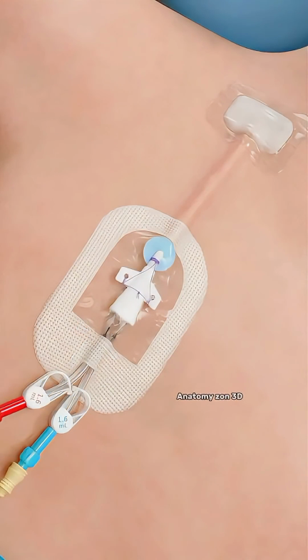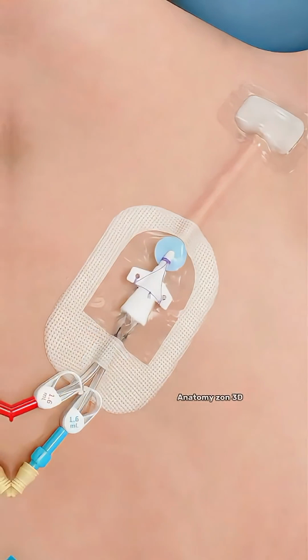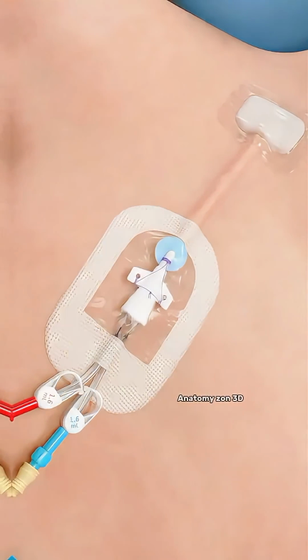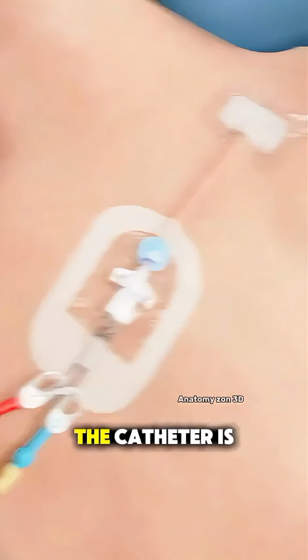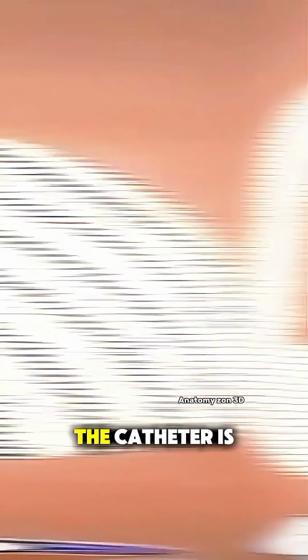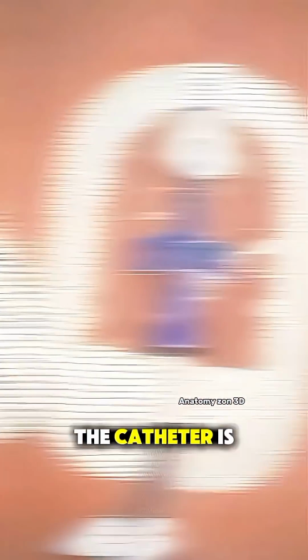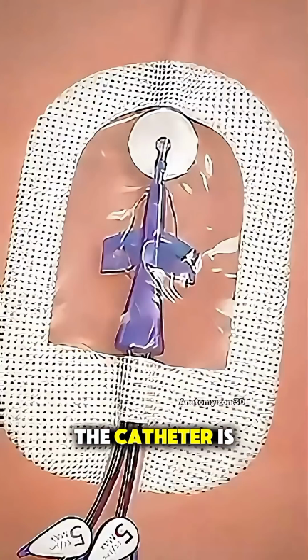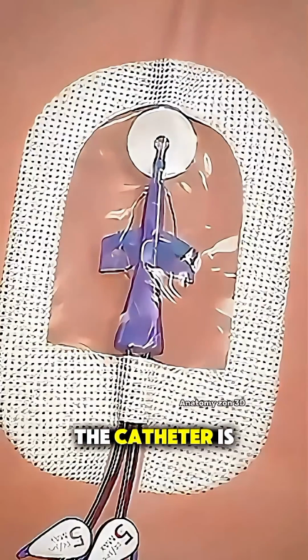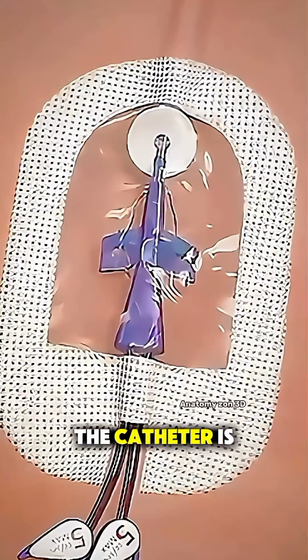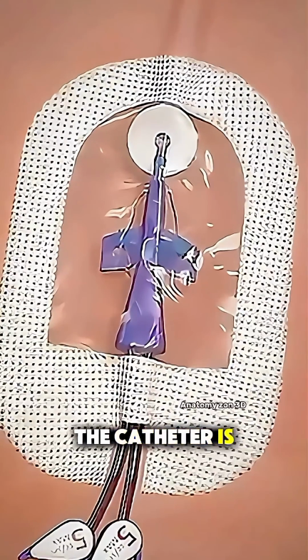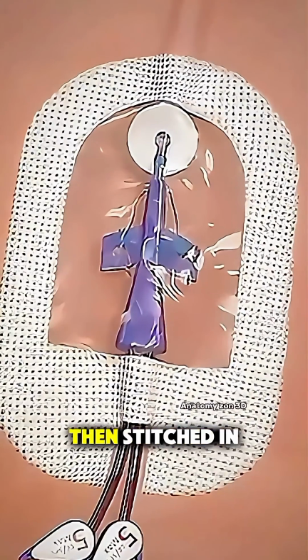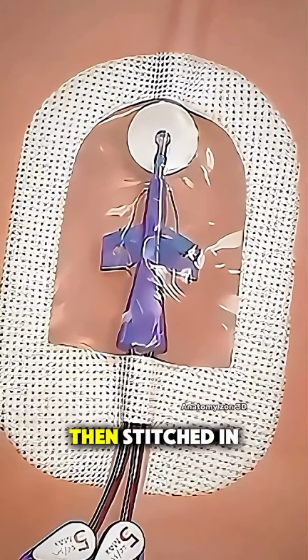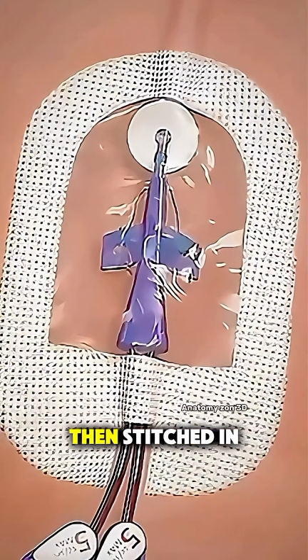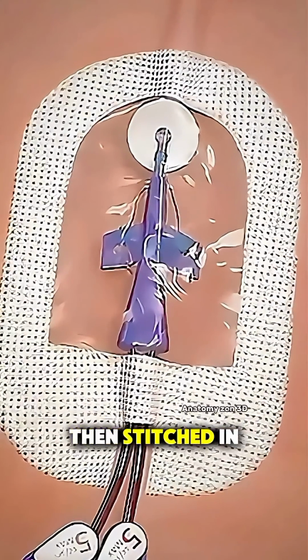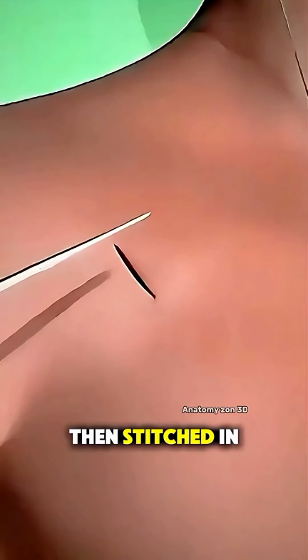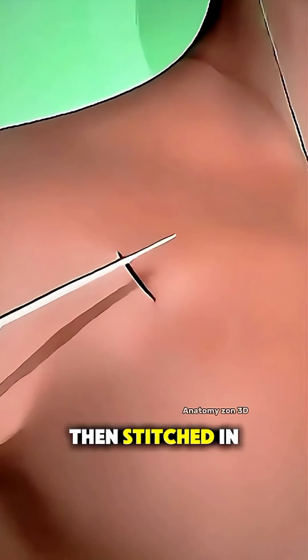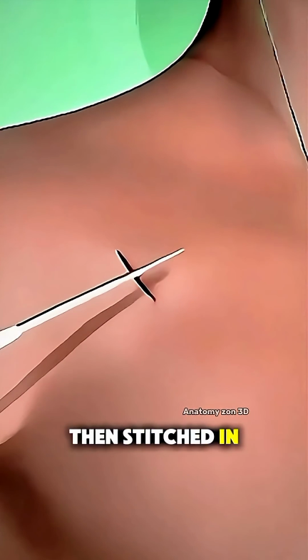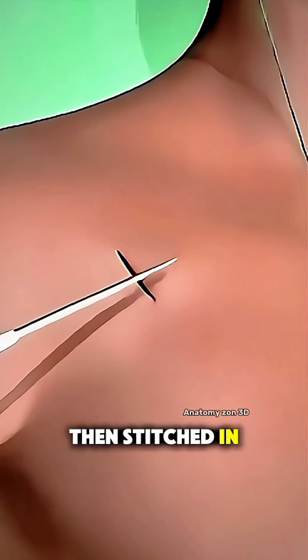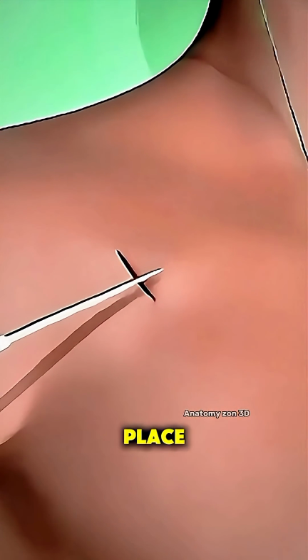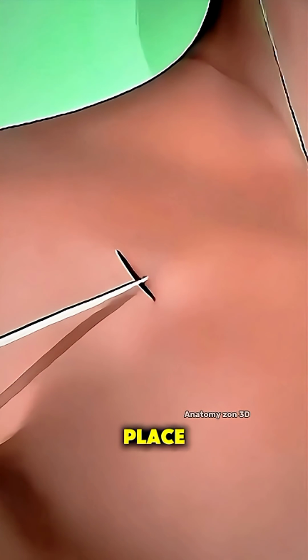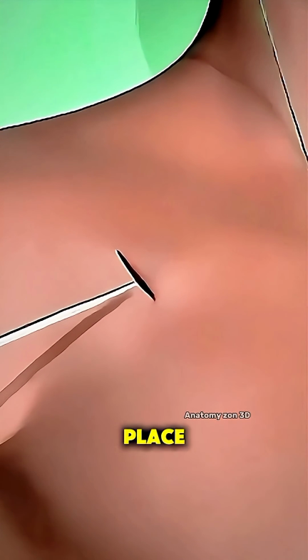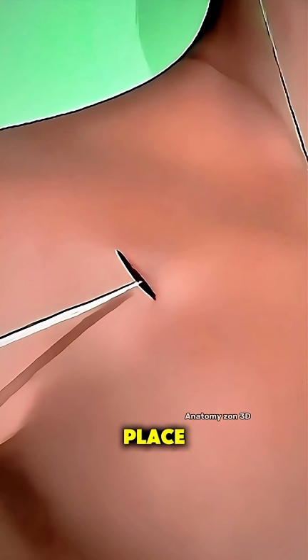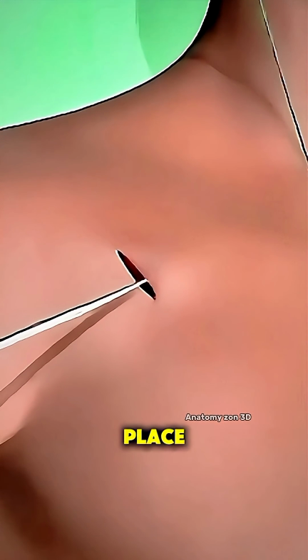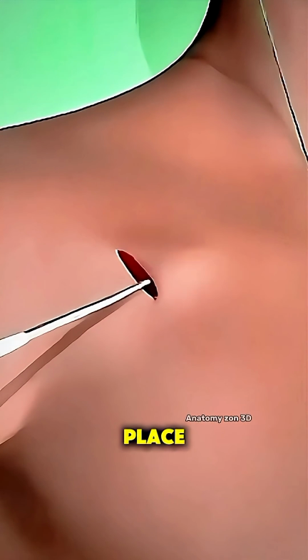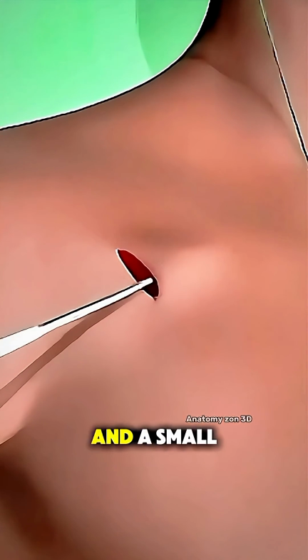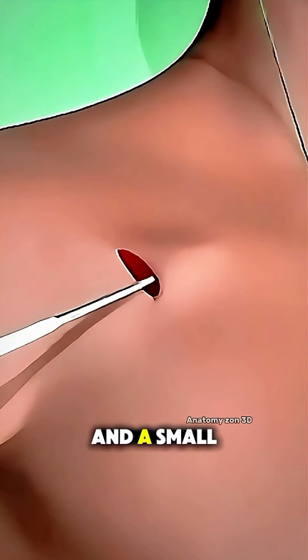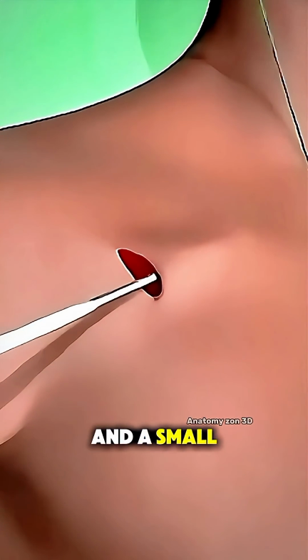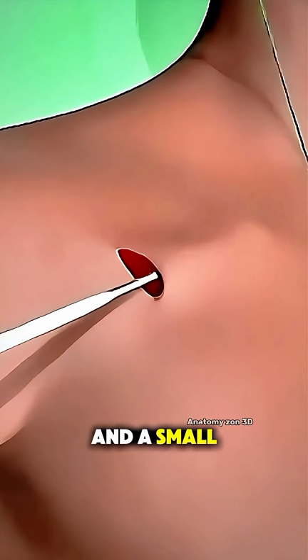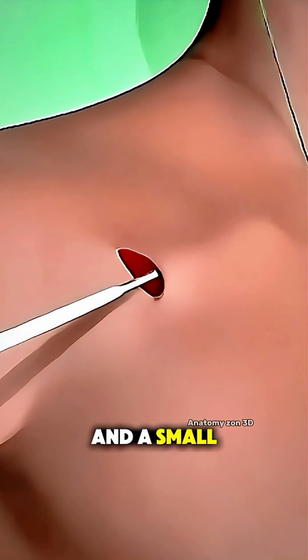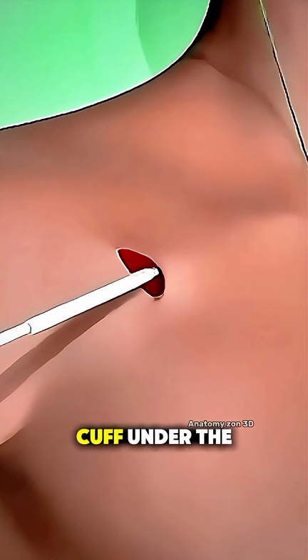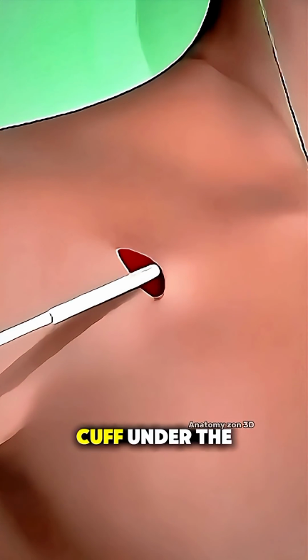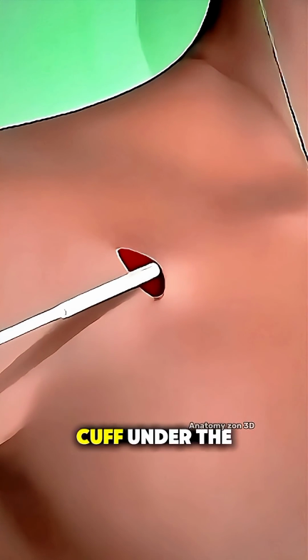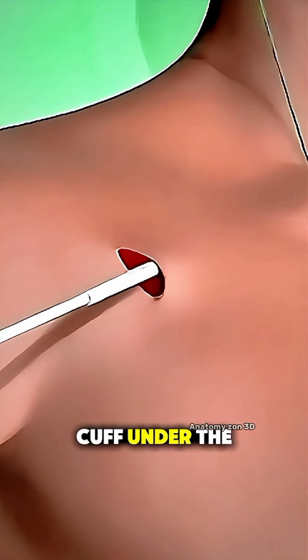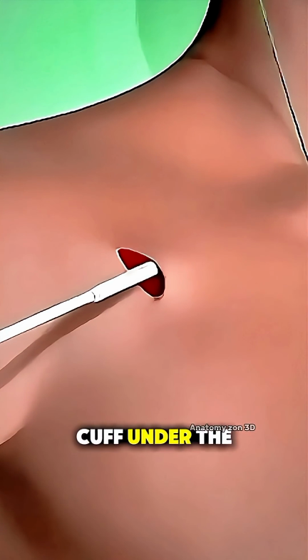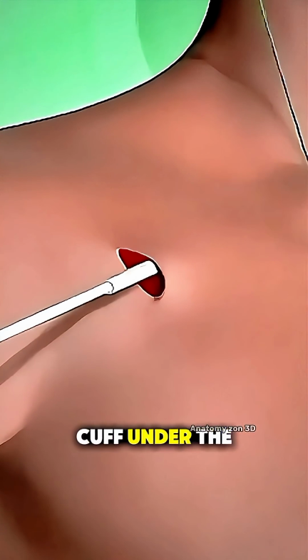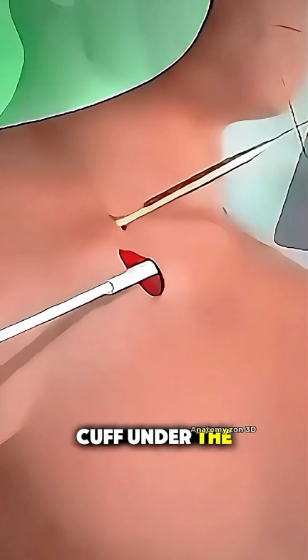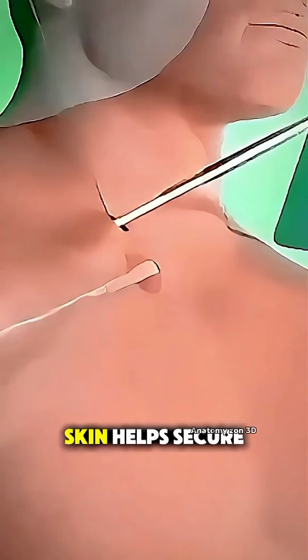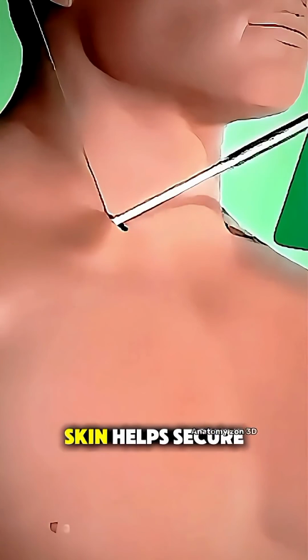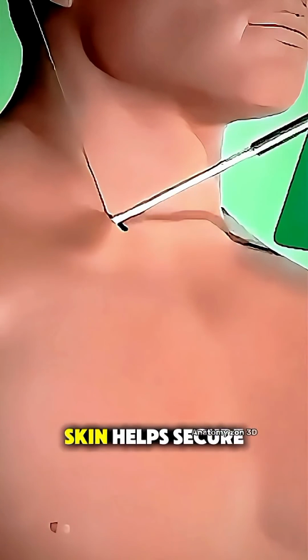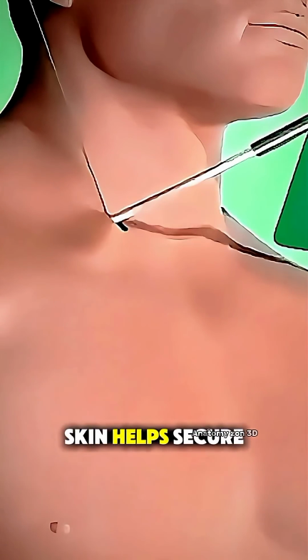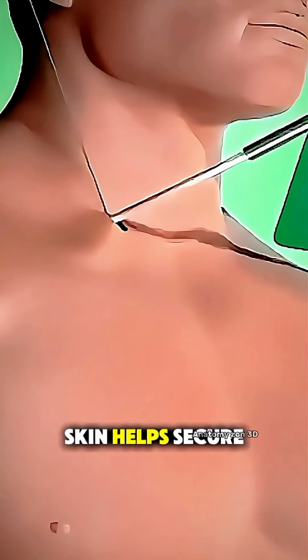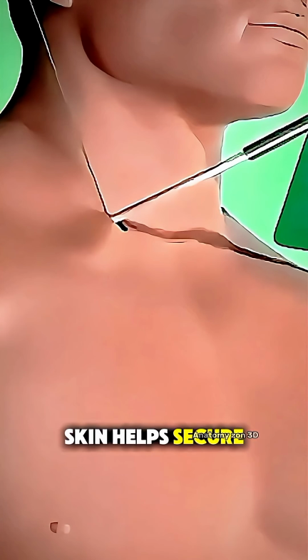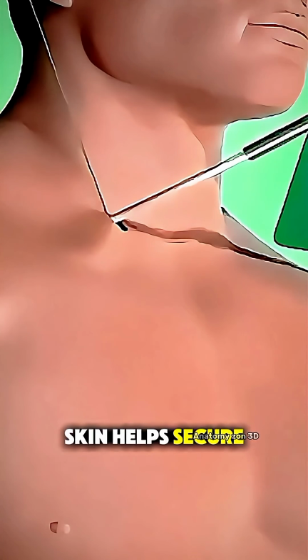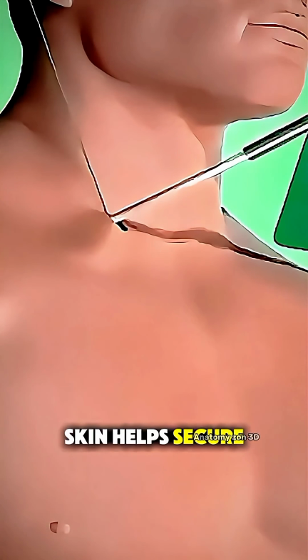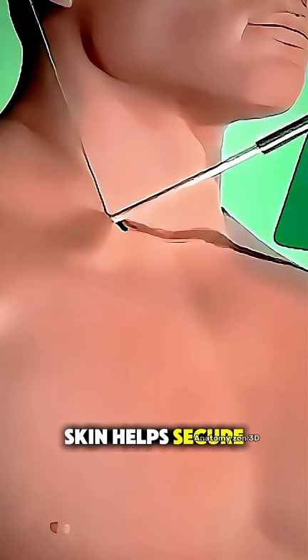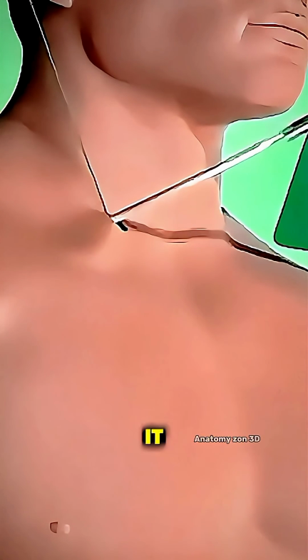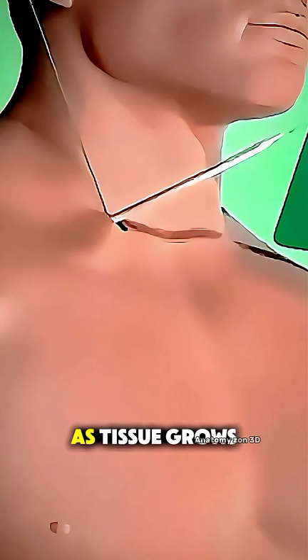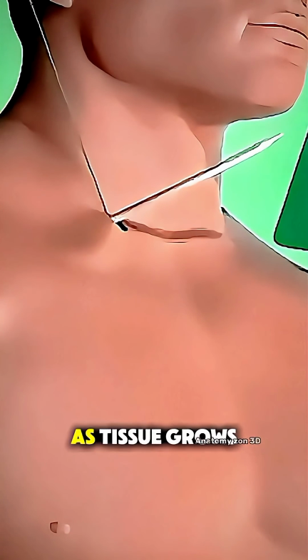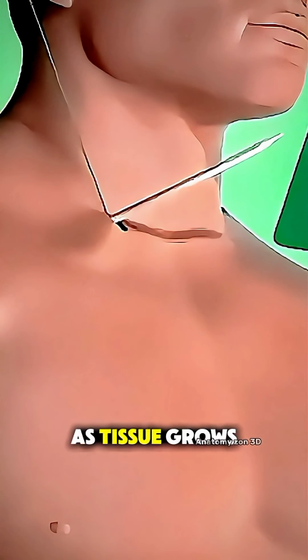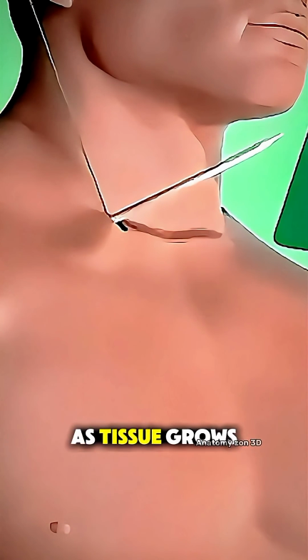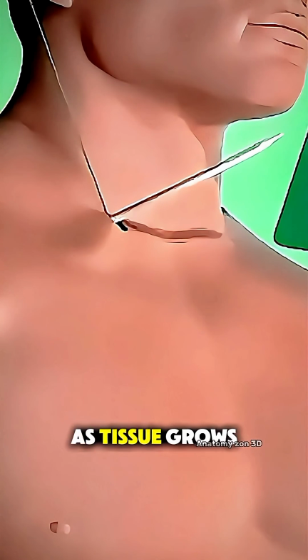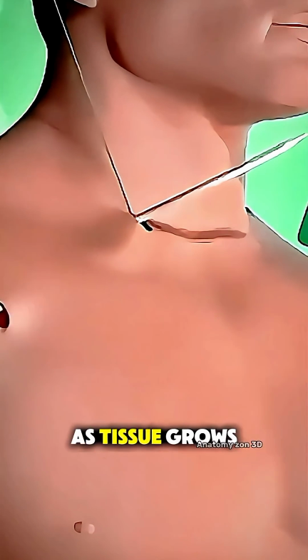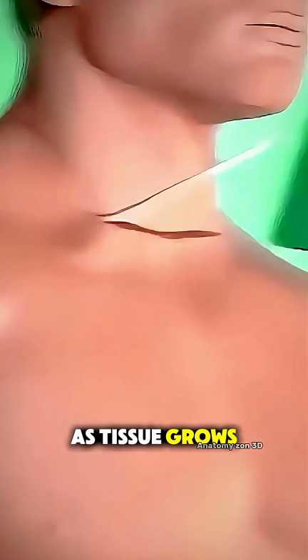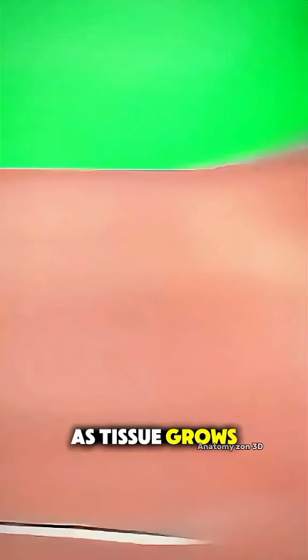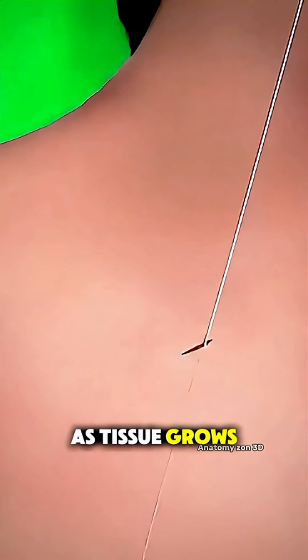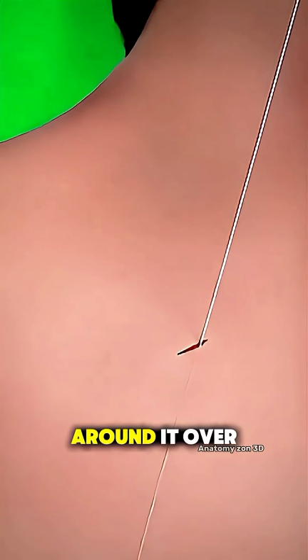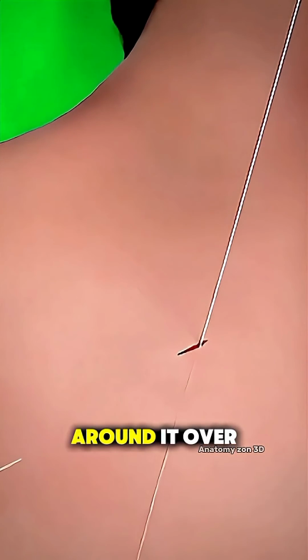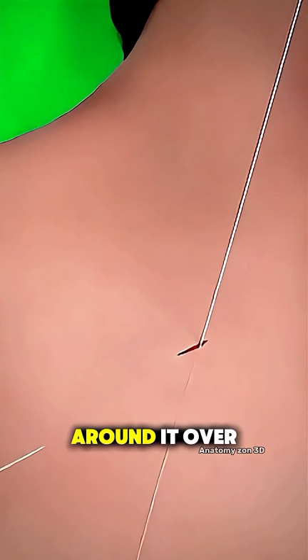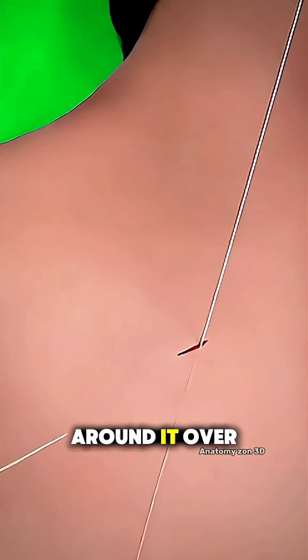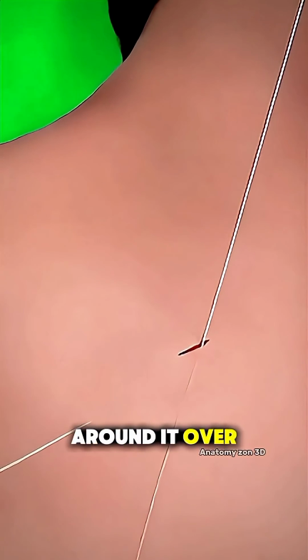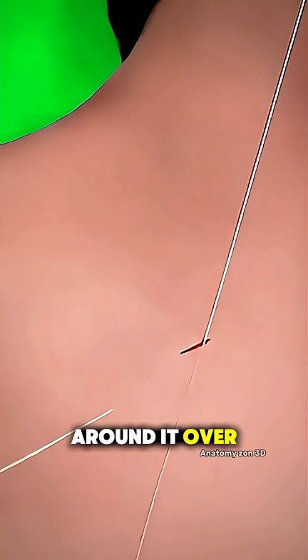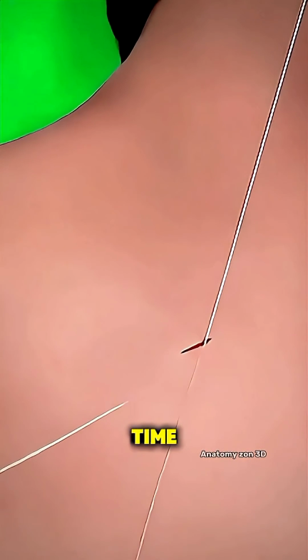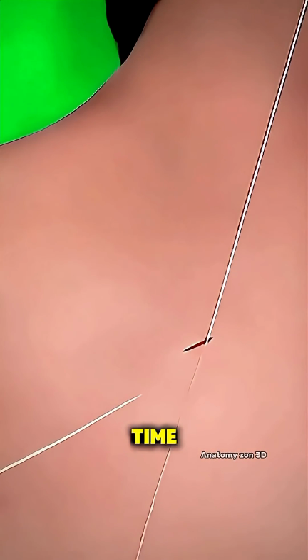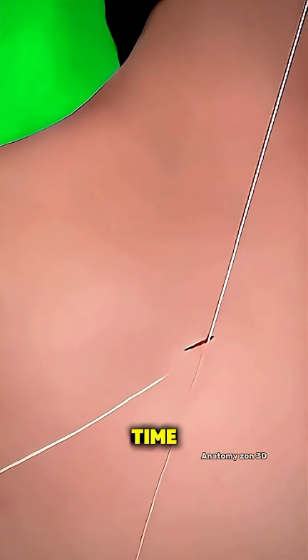The catheter is then stitched in place, and a small cuff under the skin helps secure it as tissue grows around it over time.